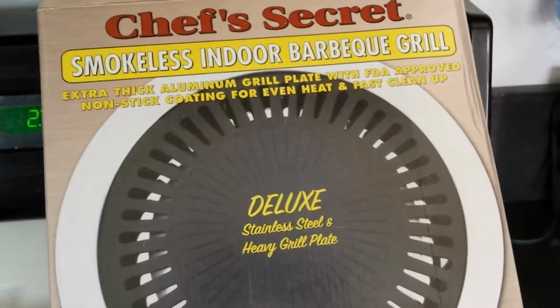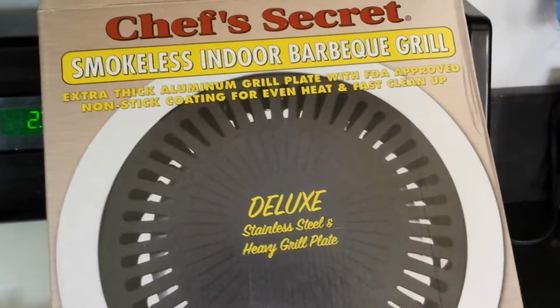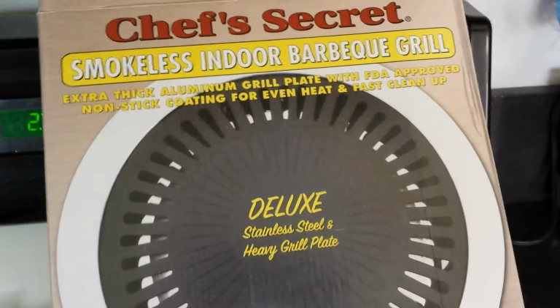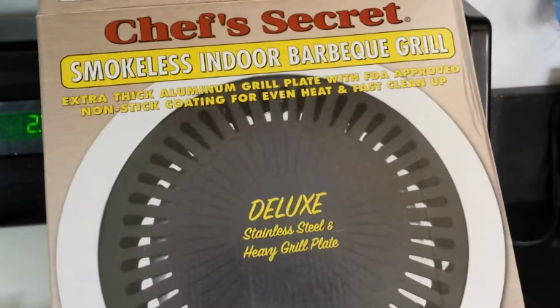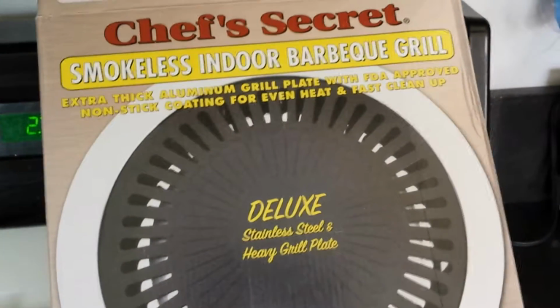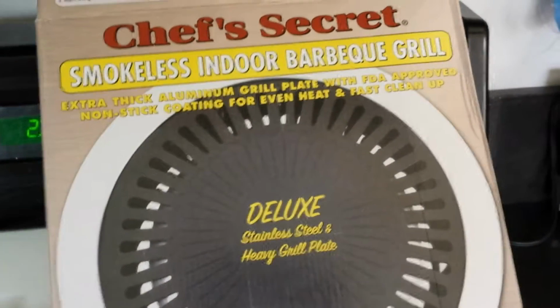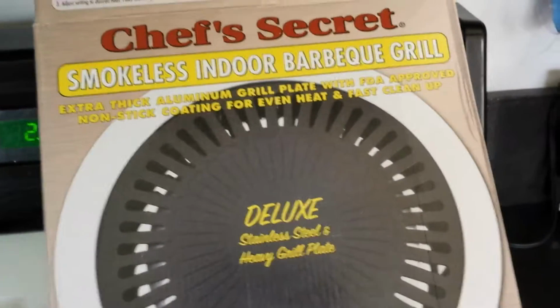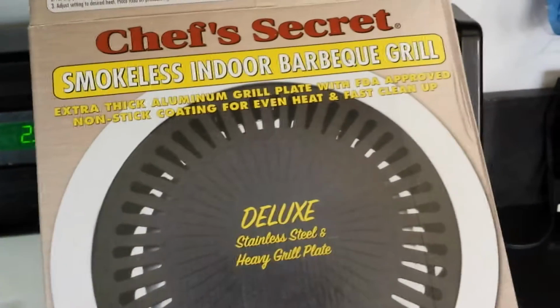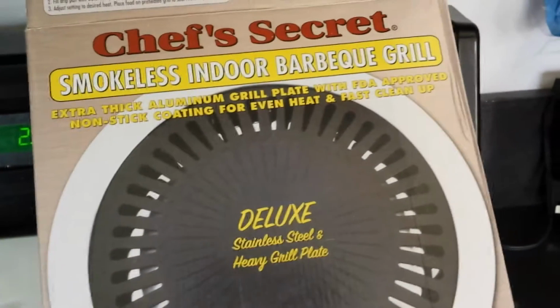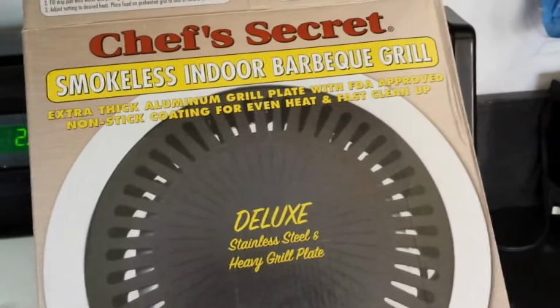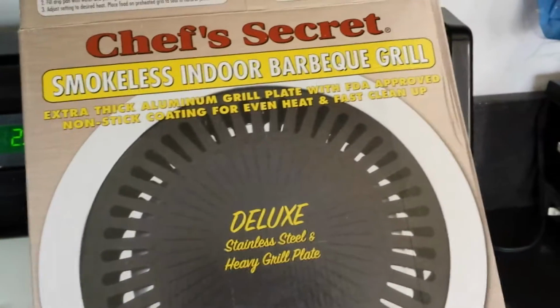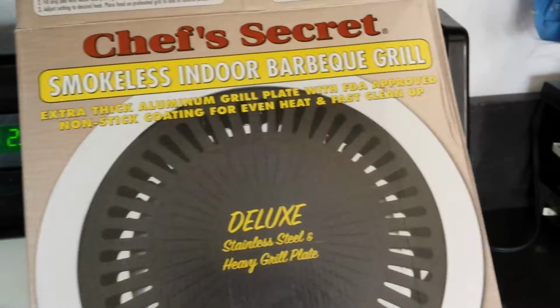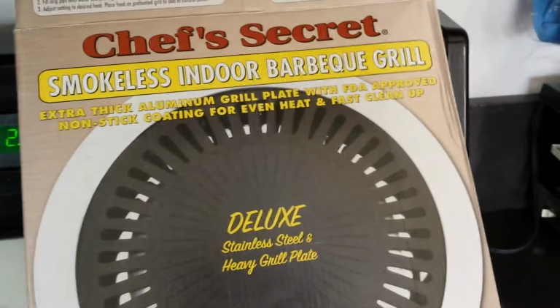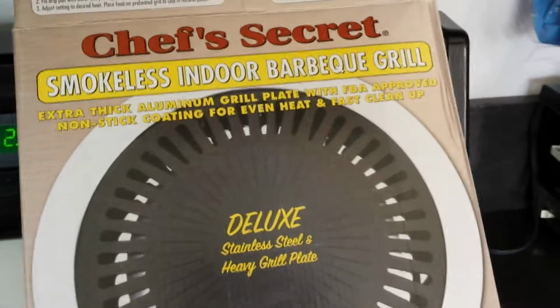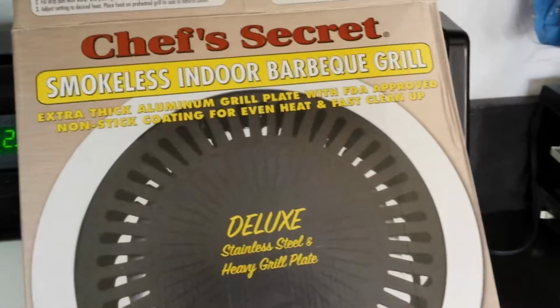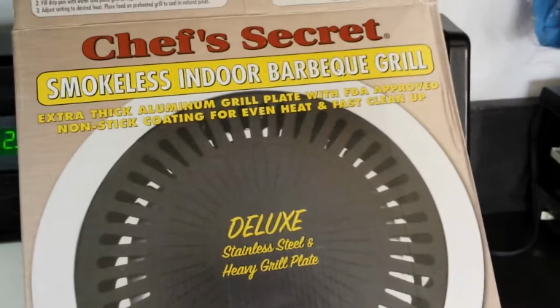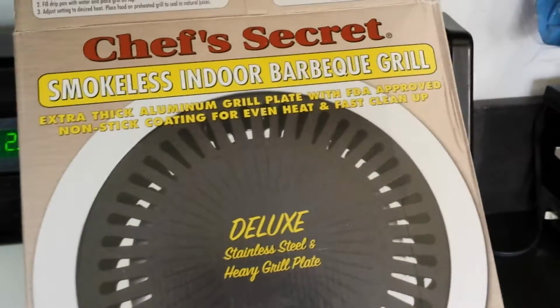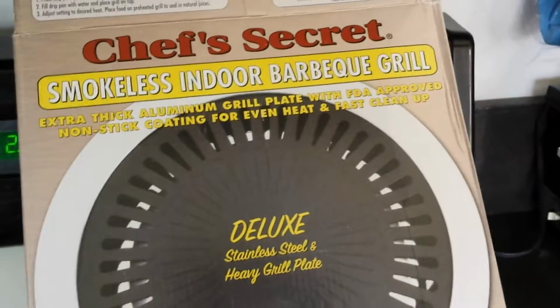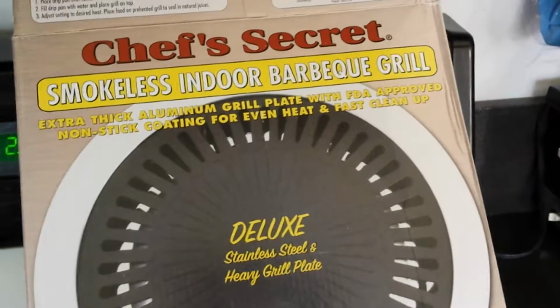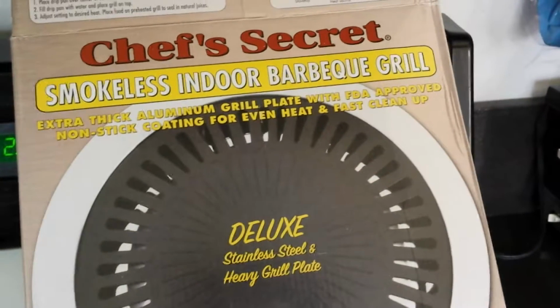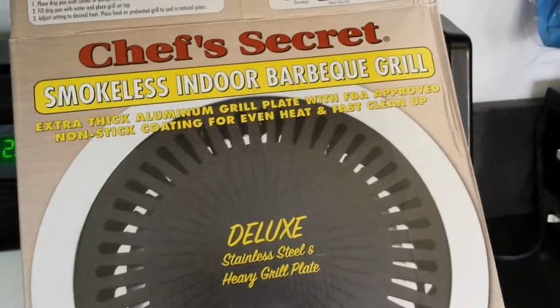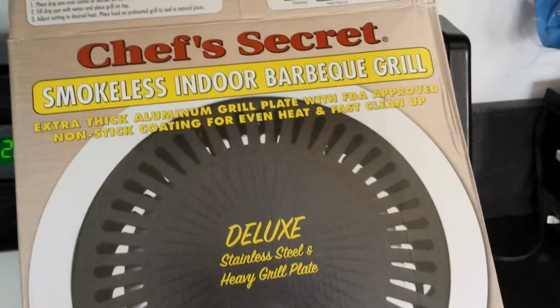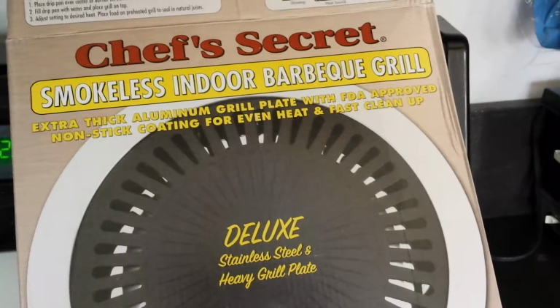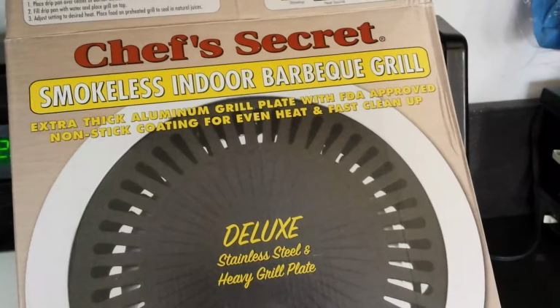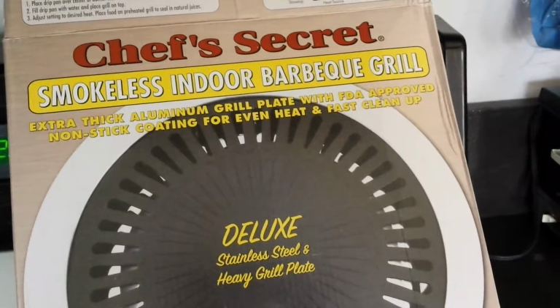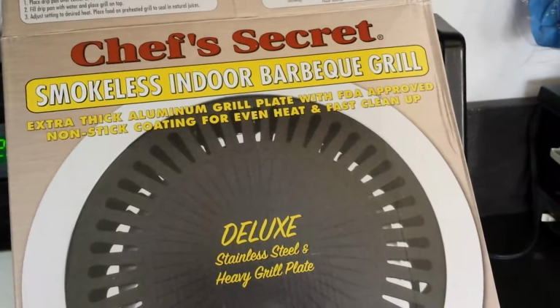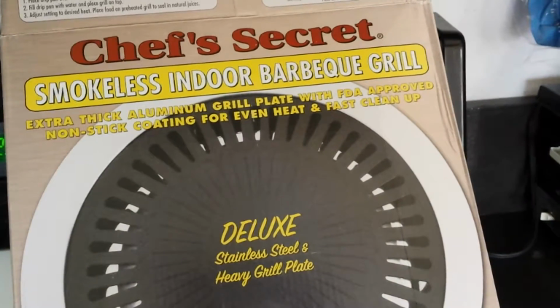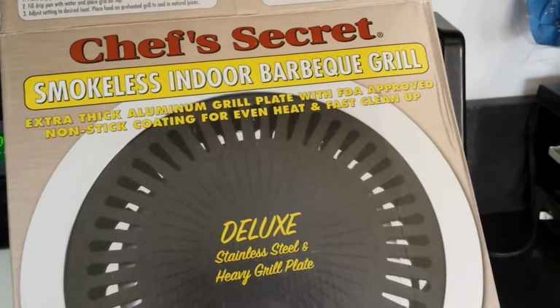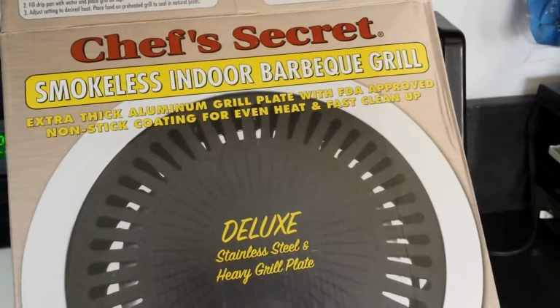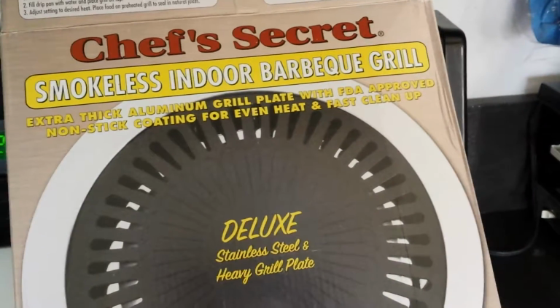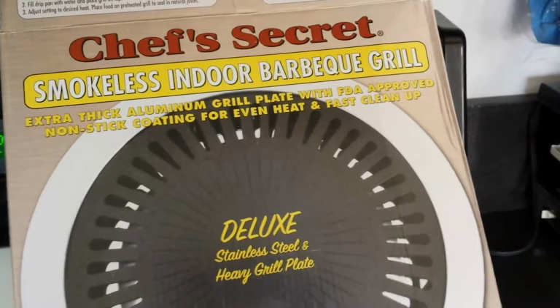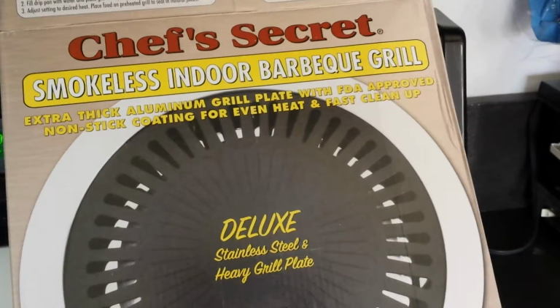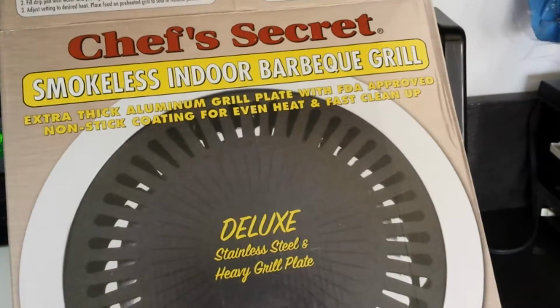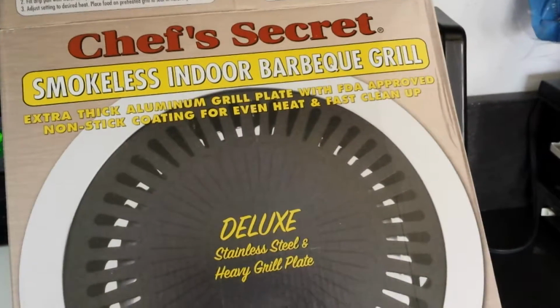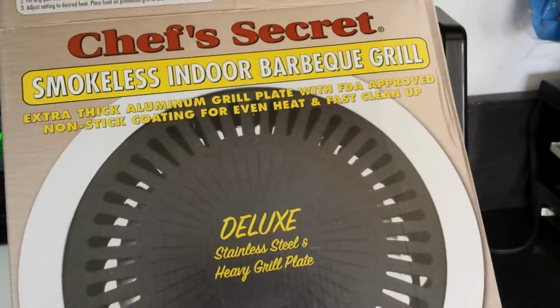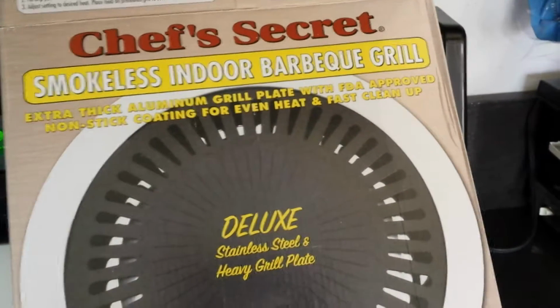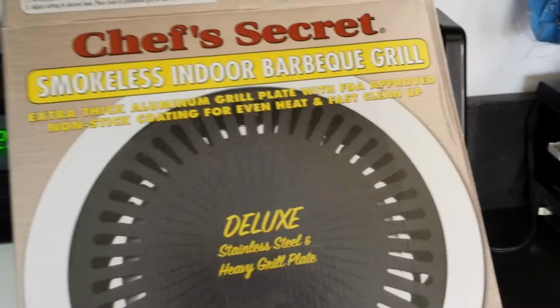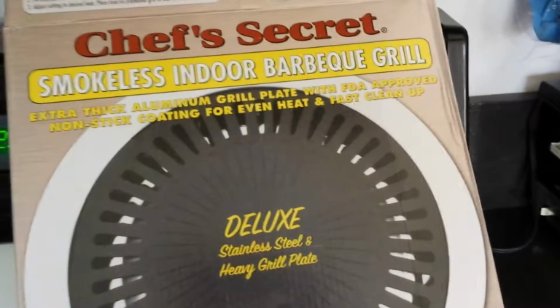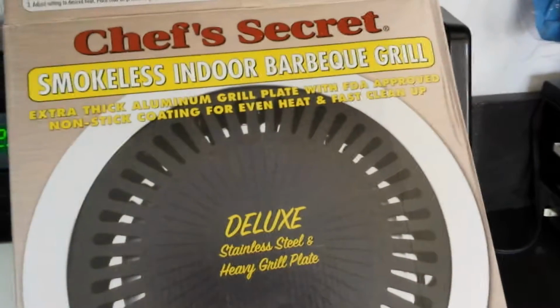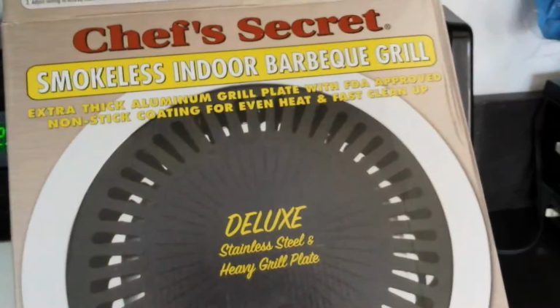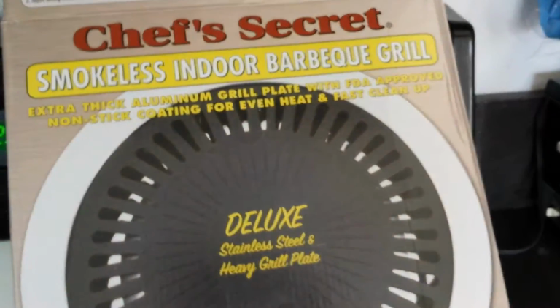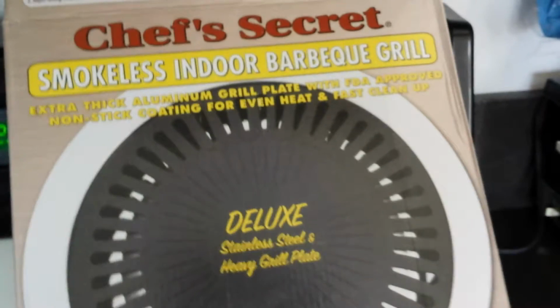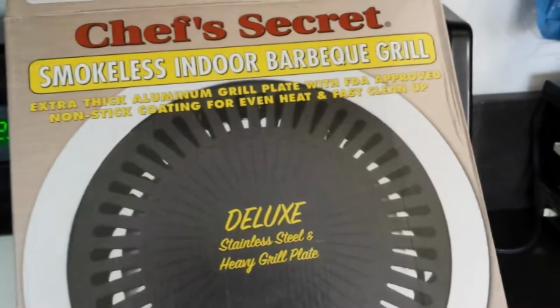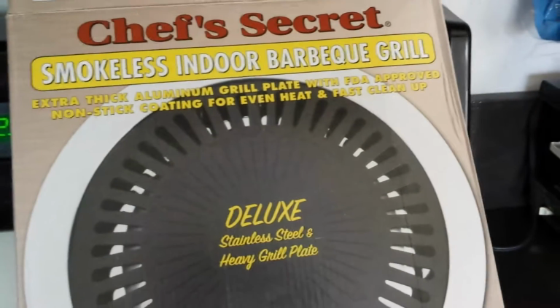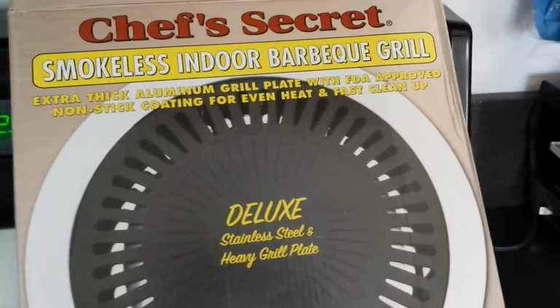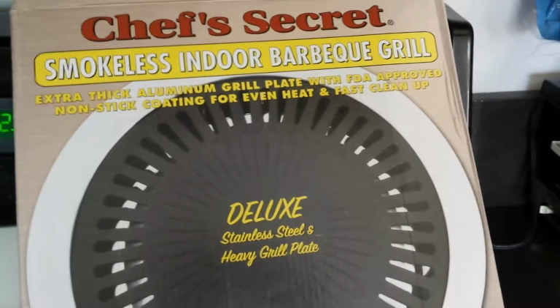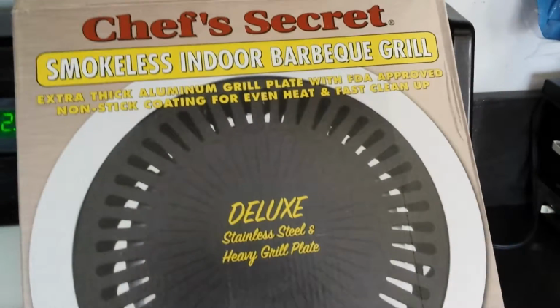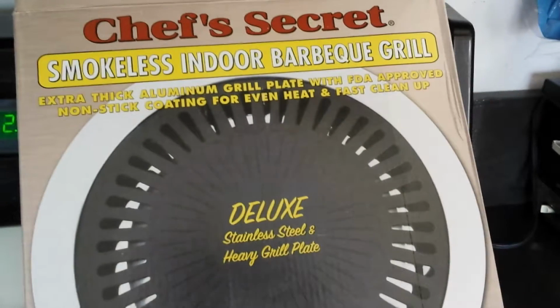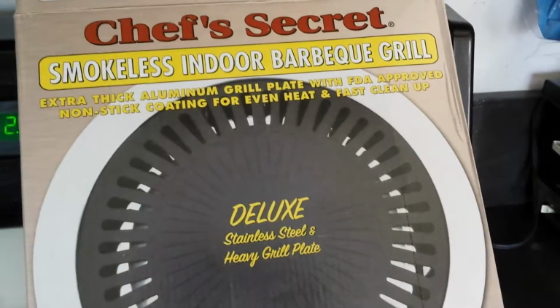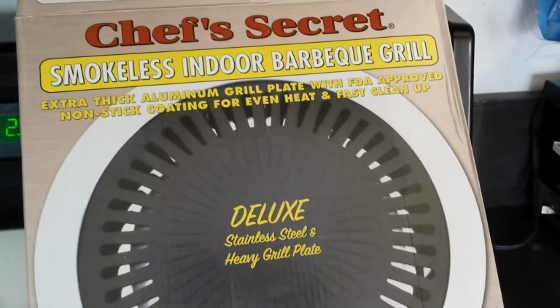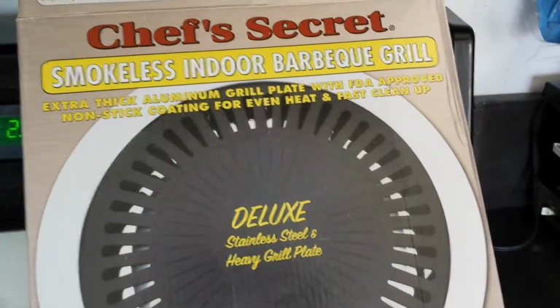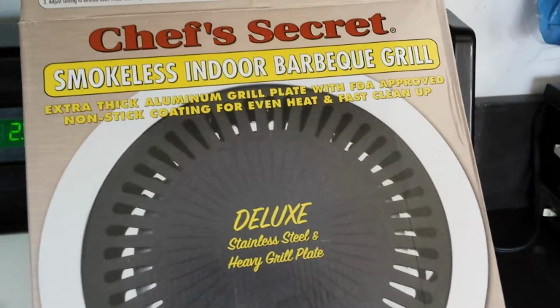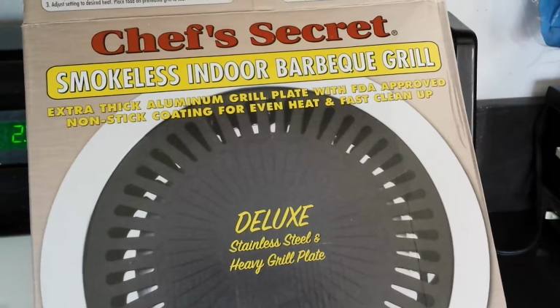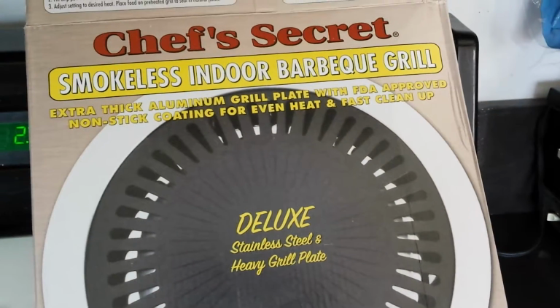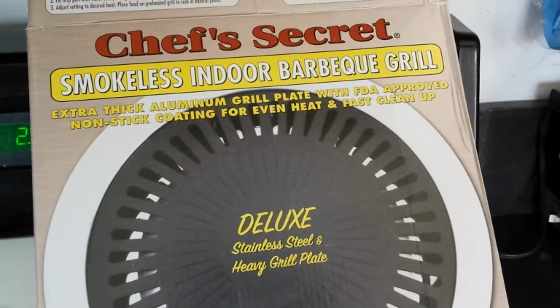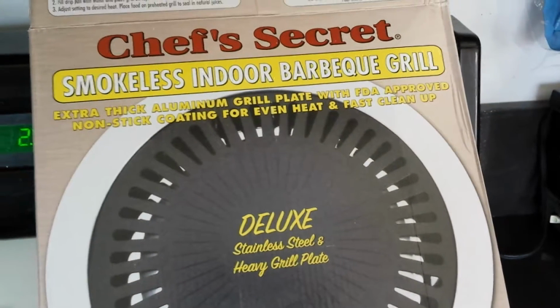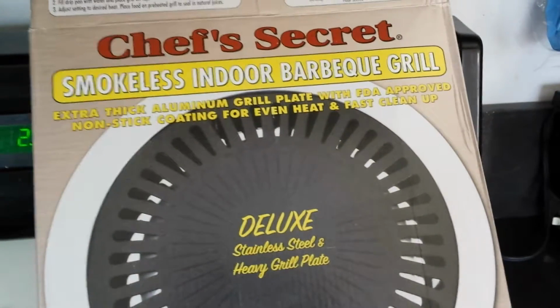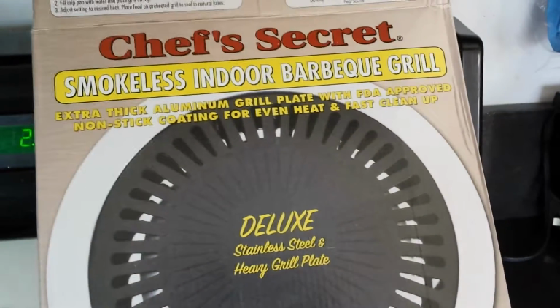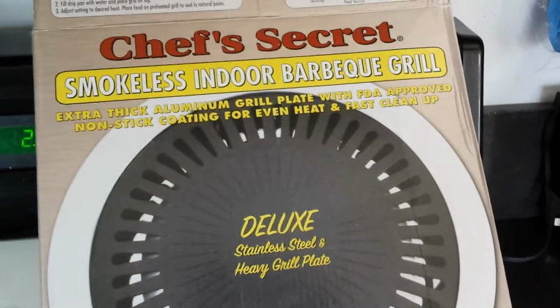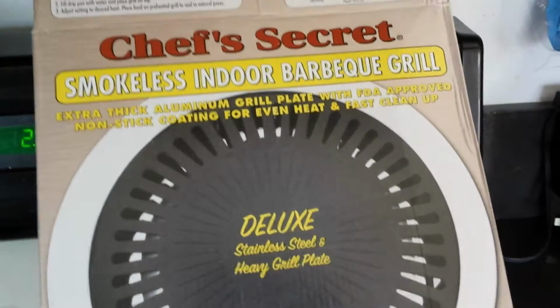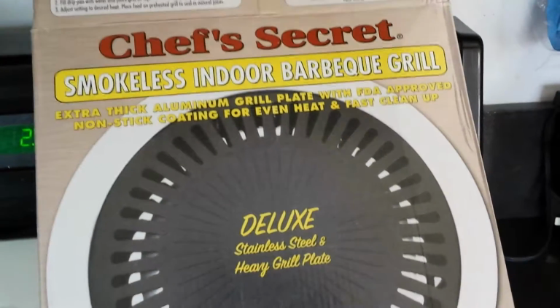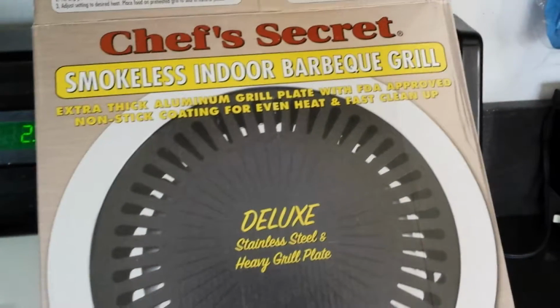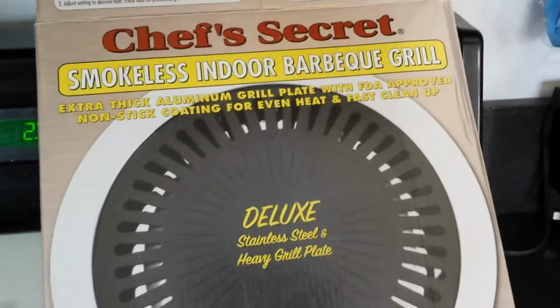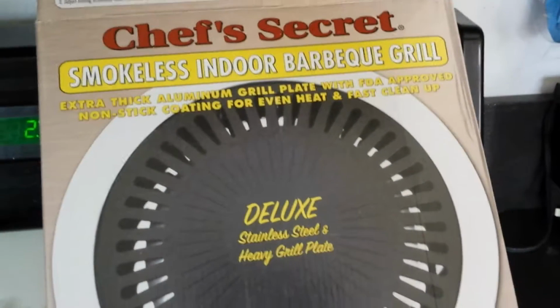Hey, it's Kelly Jewells here. We are doing another fun kitchen review. This is an indoor barbecue grill.